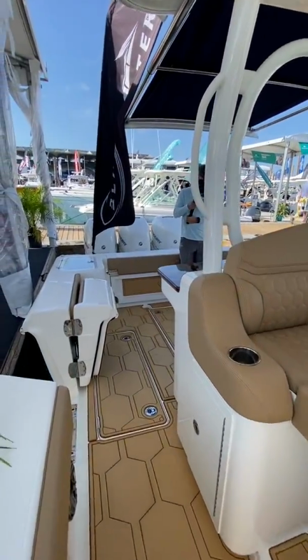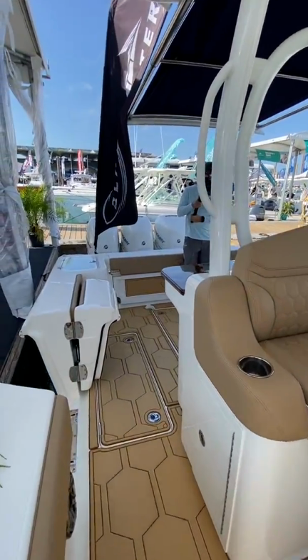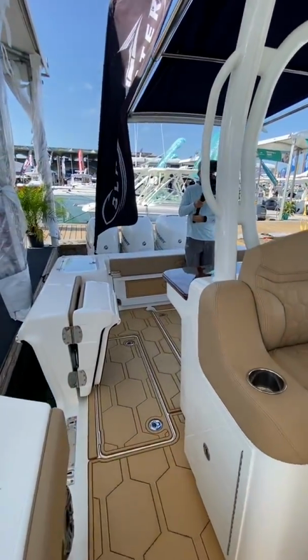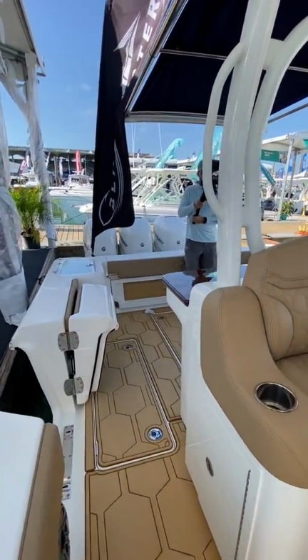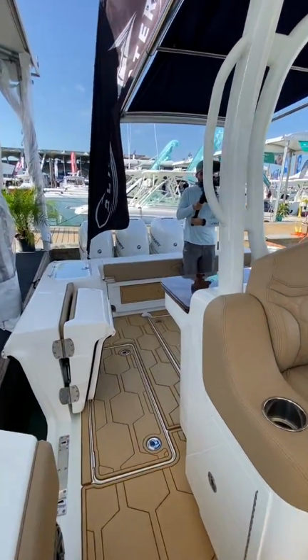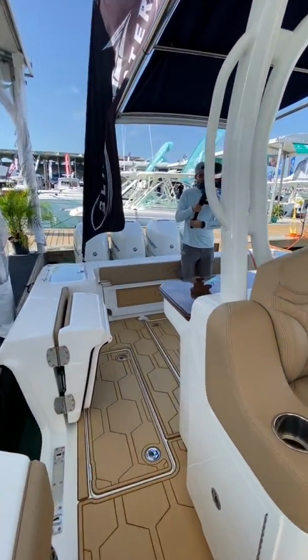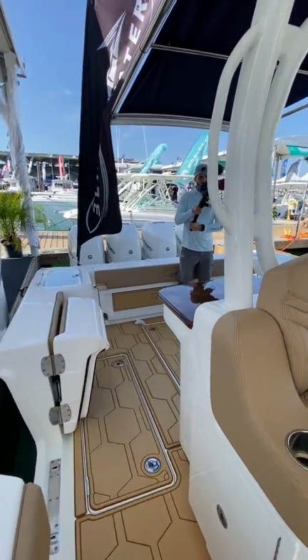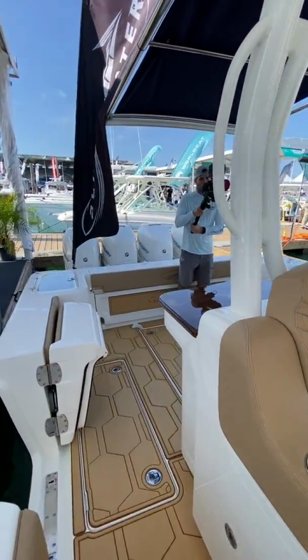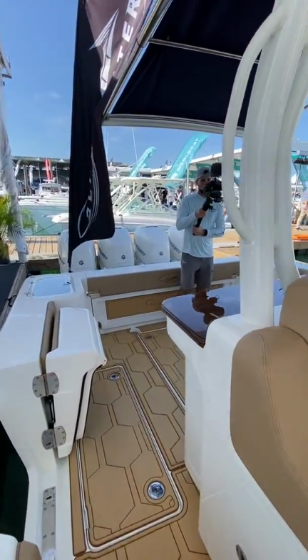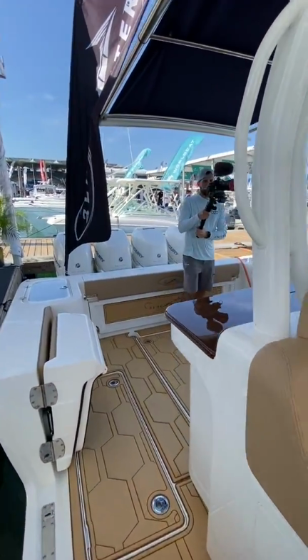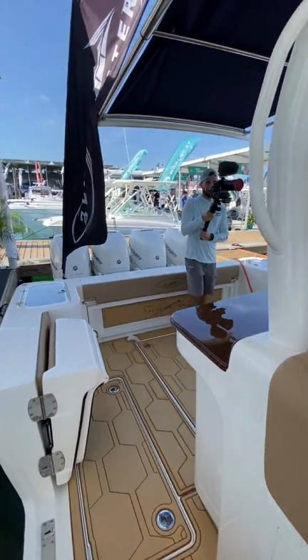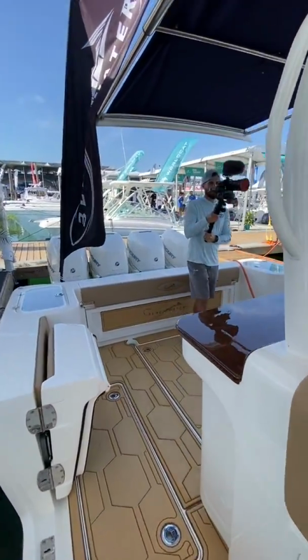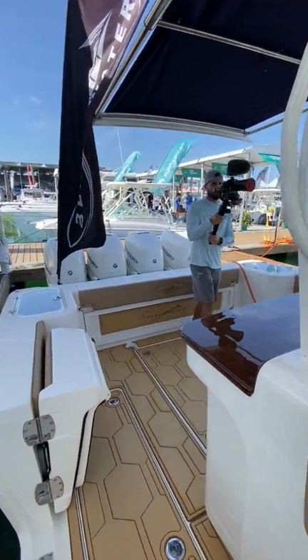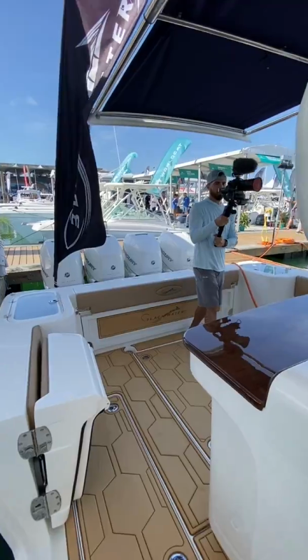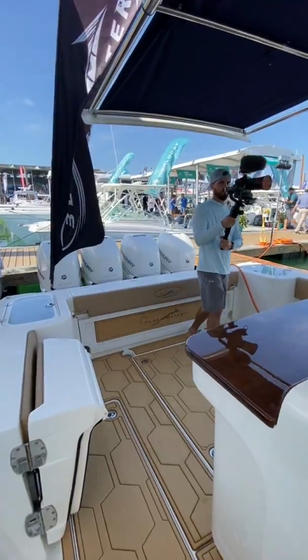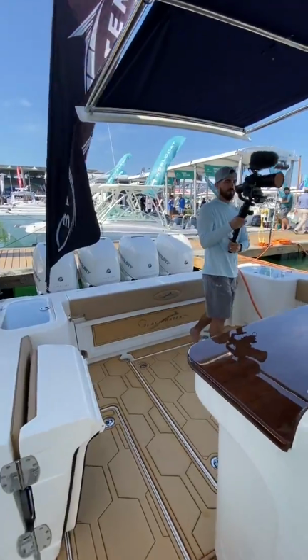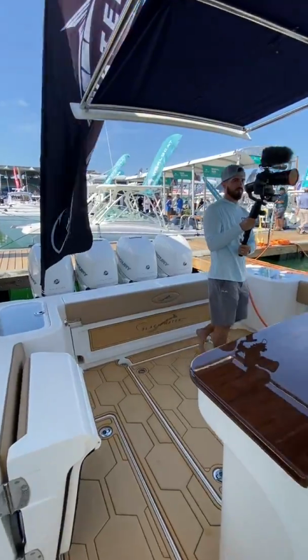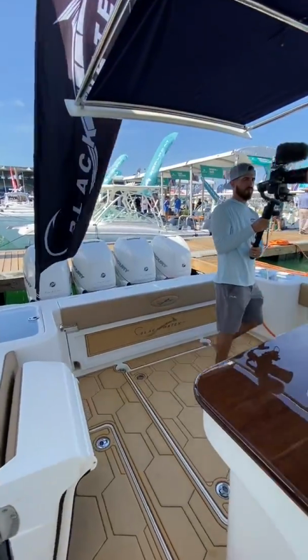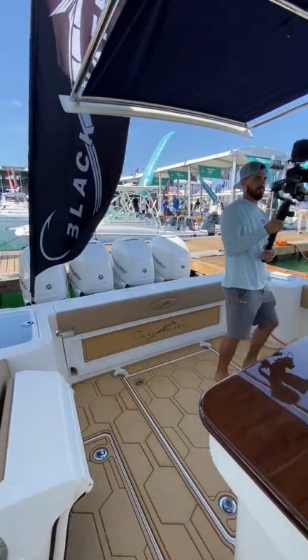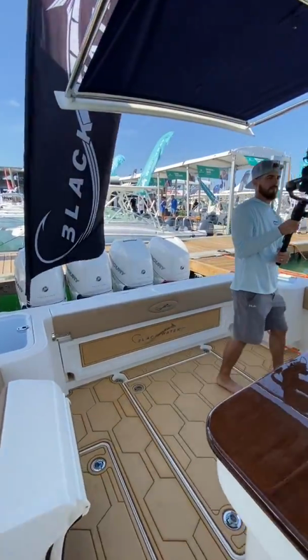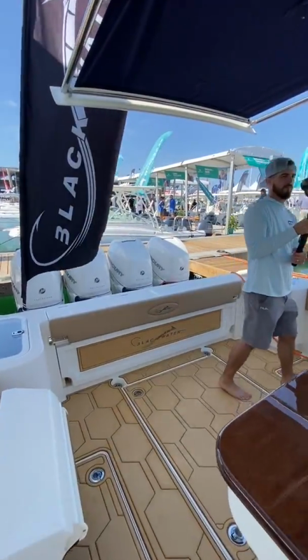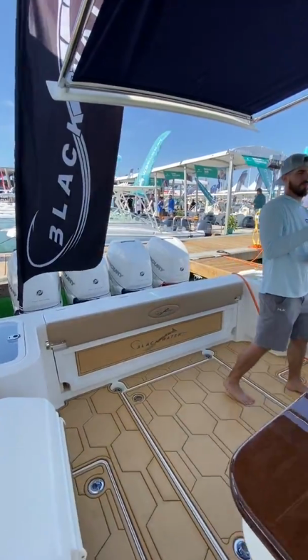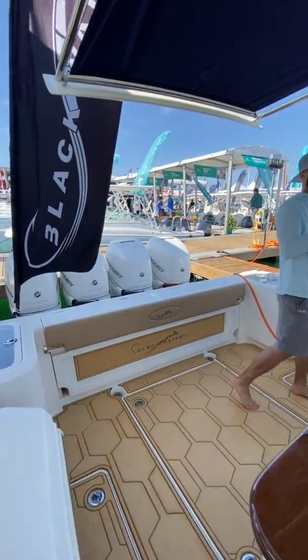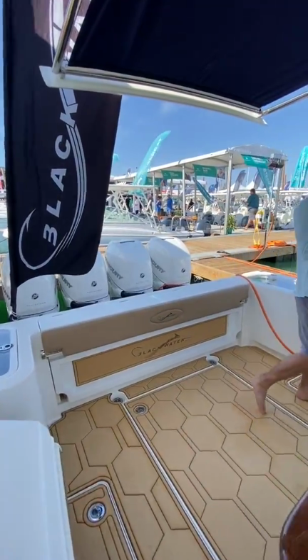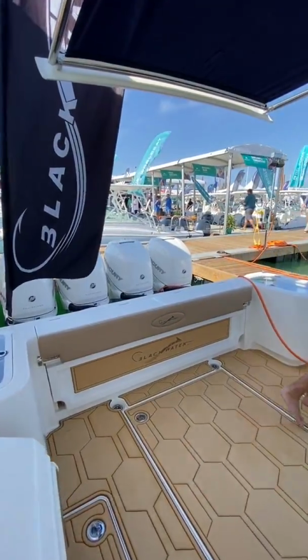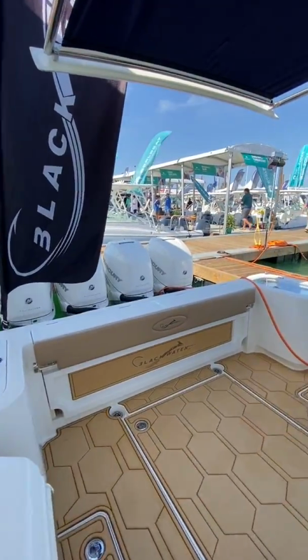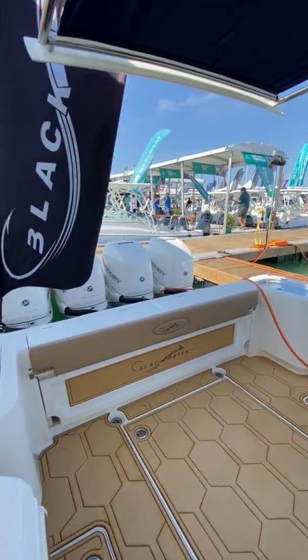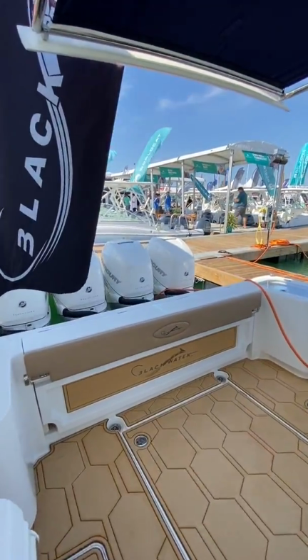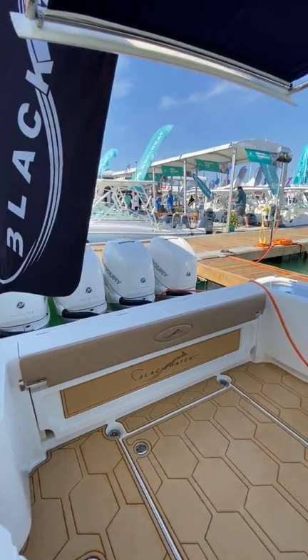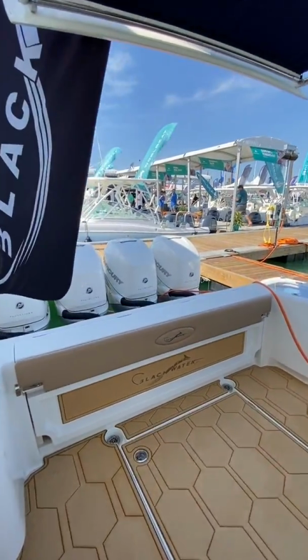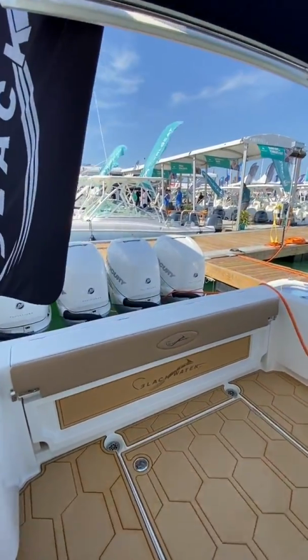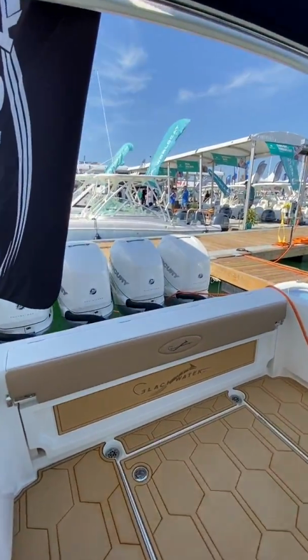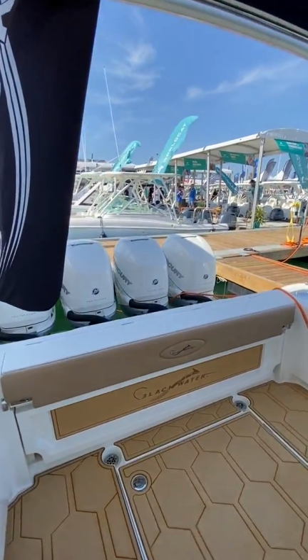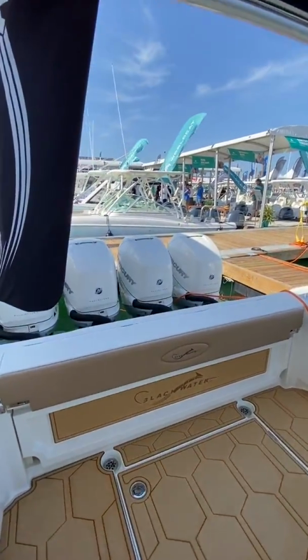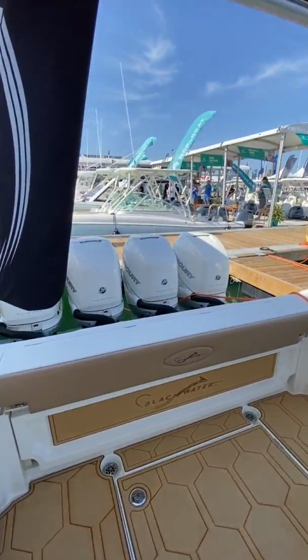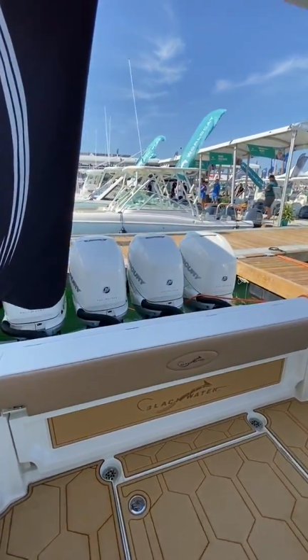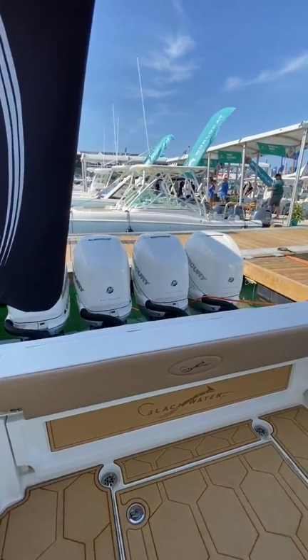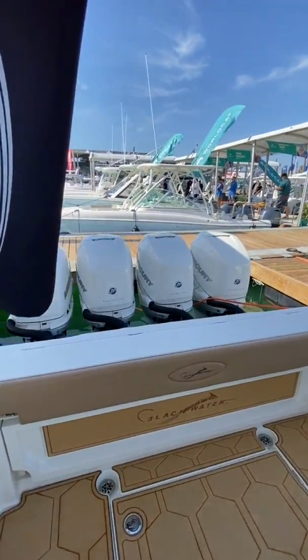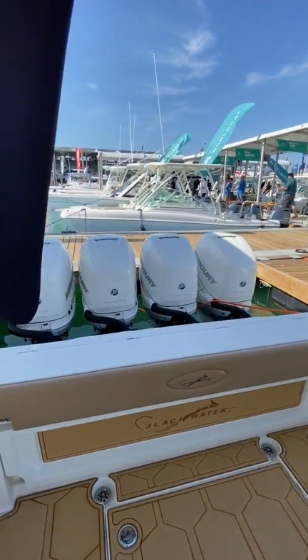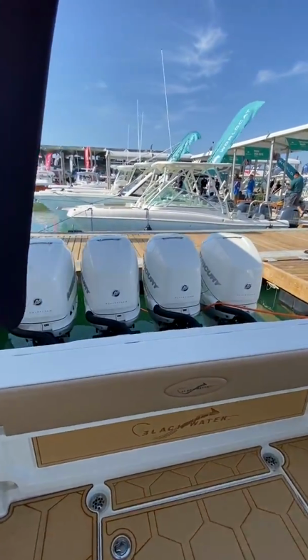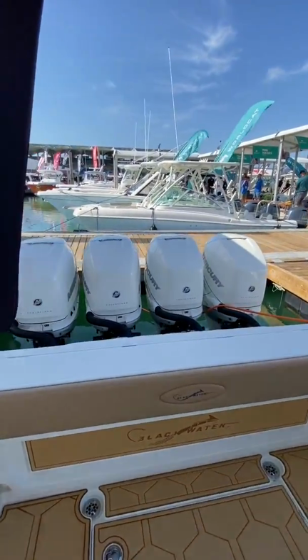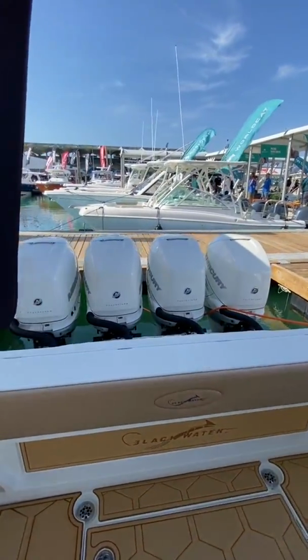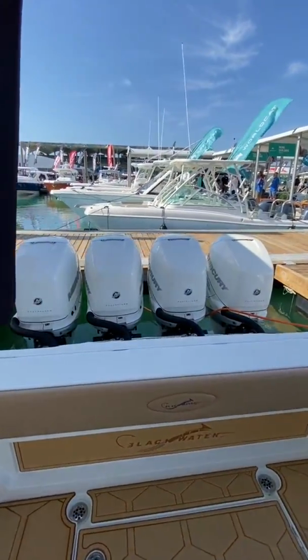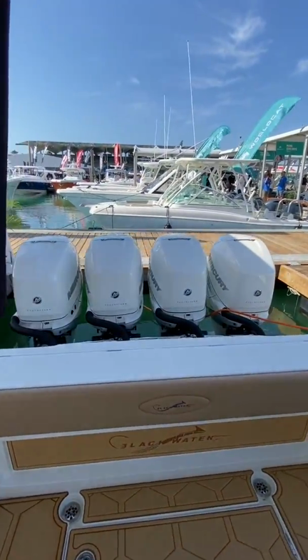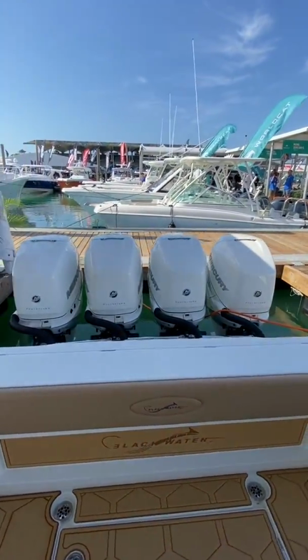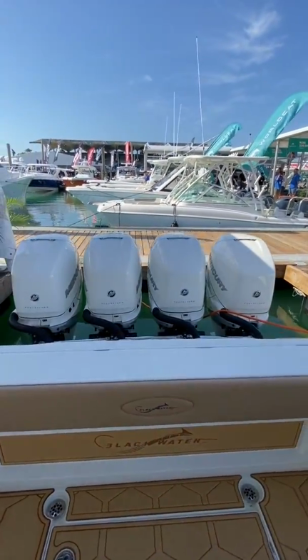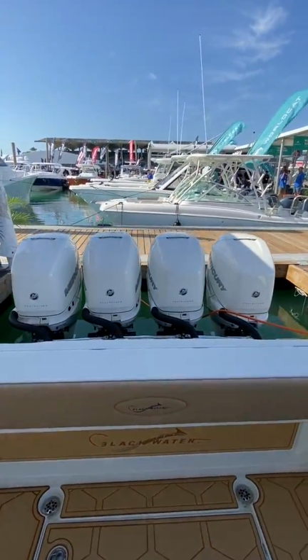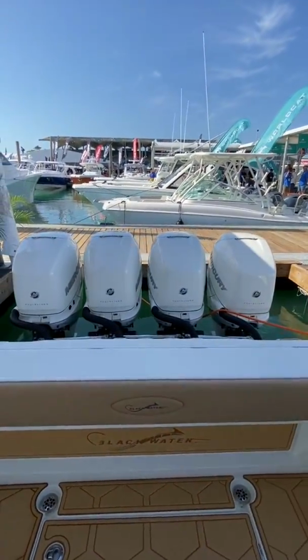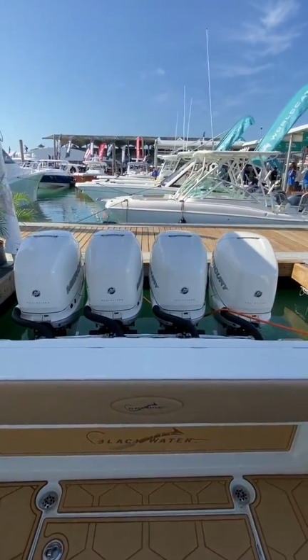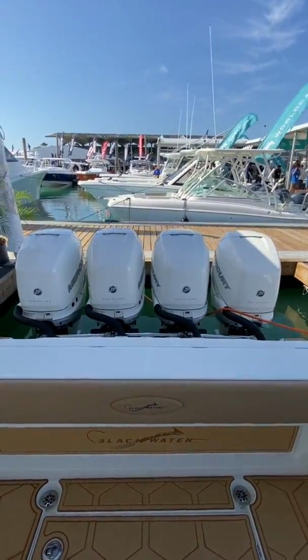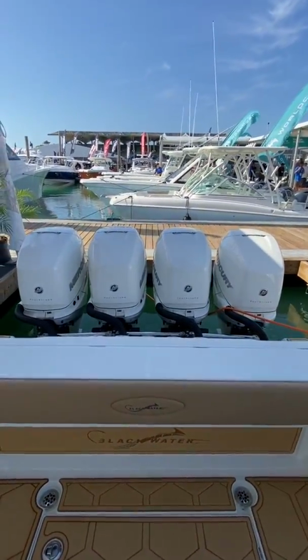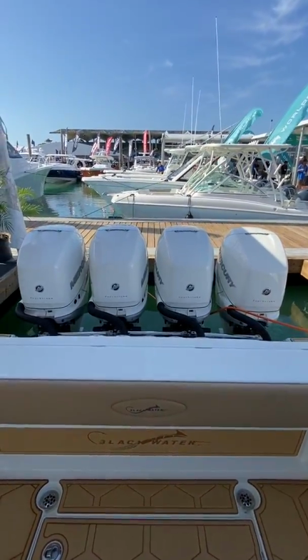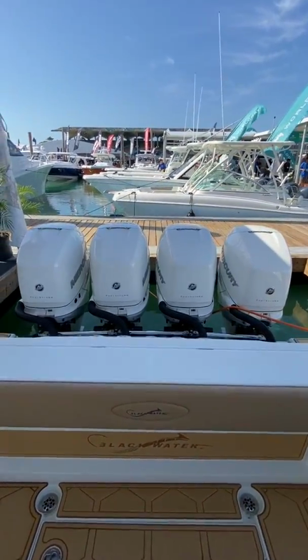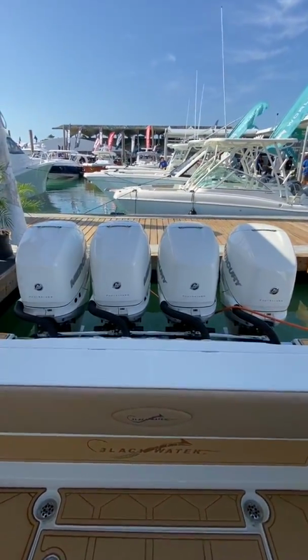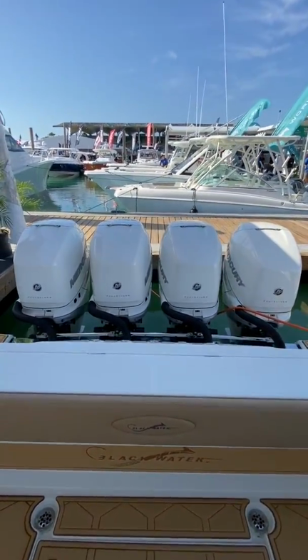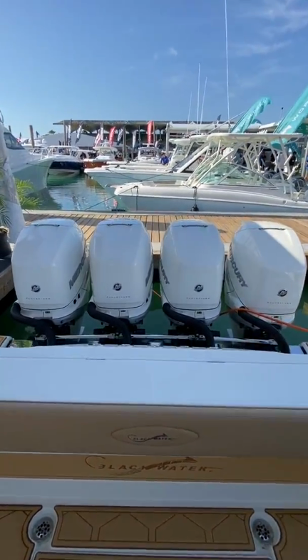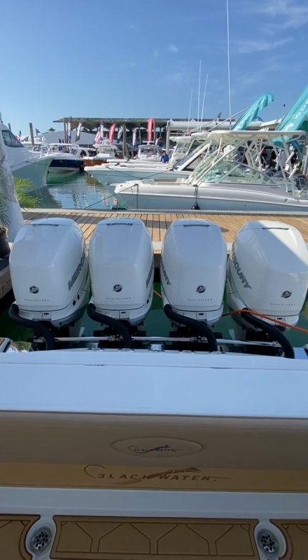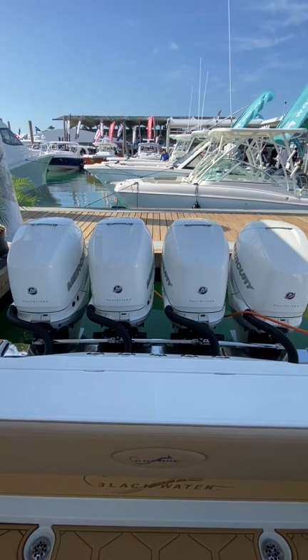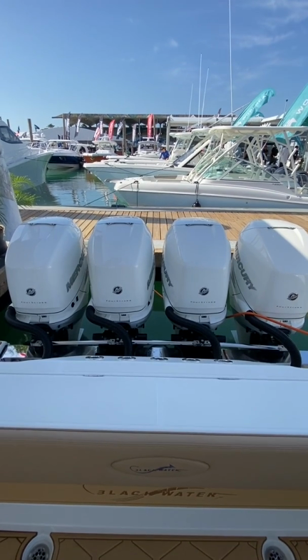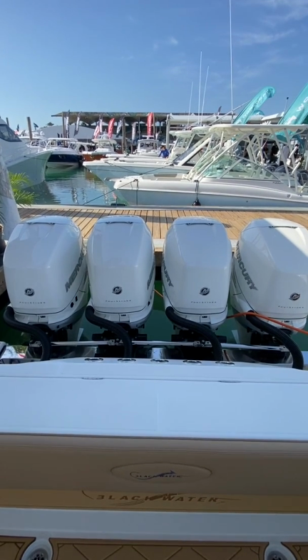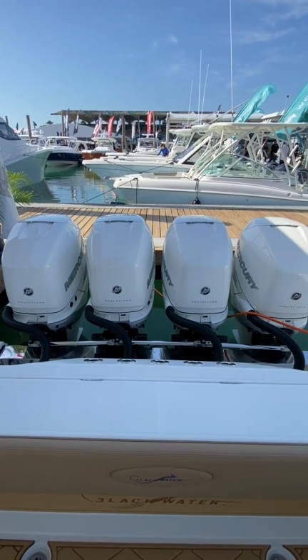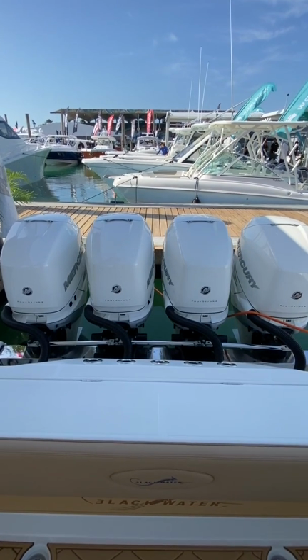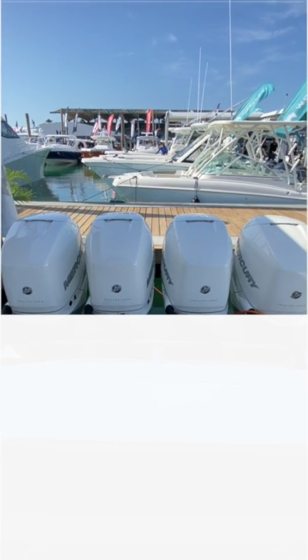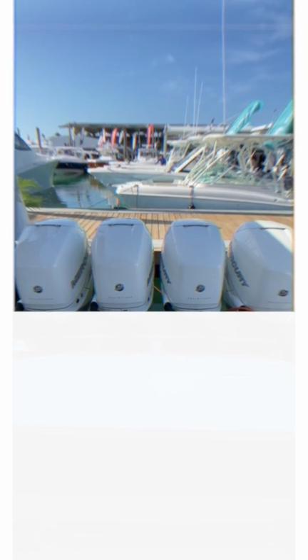This is an overall excellent platform and could not be paired any better than with the quad 400 Mercury Verados.